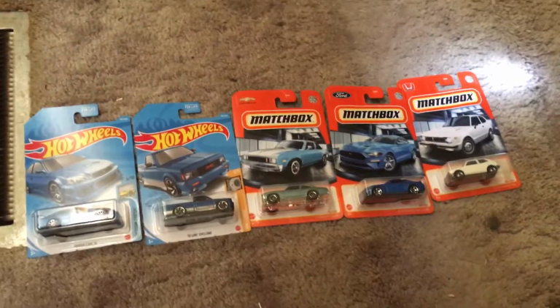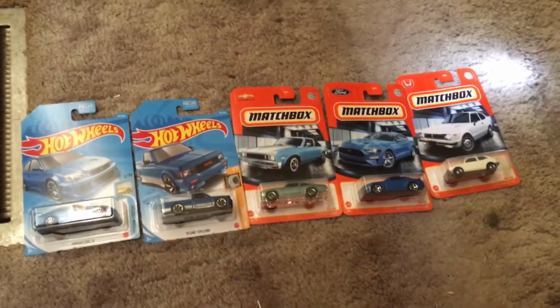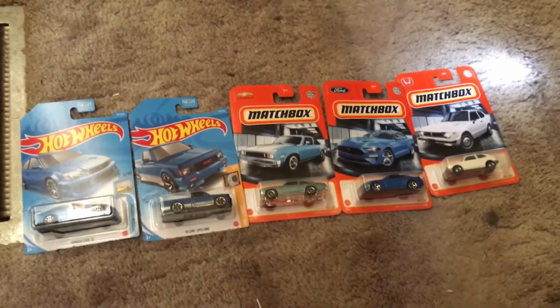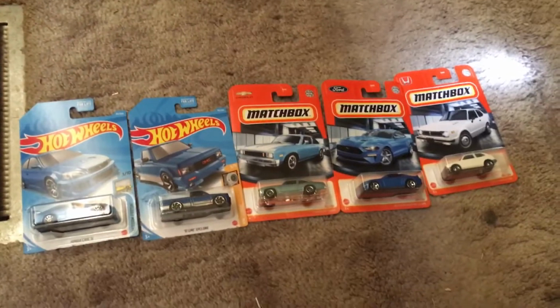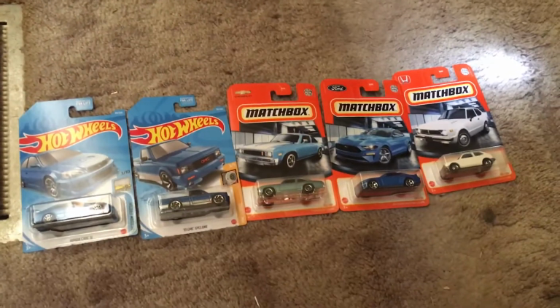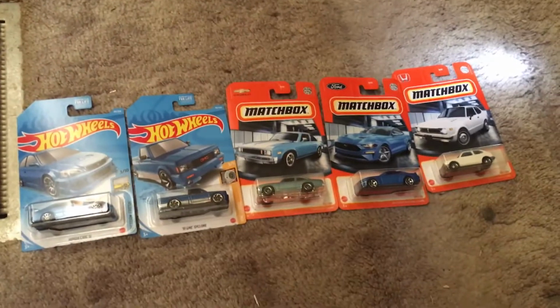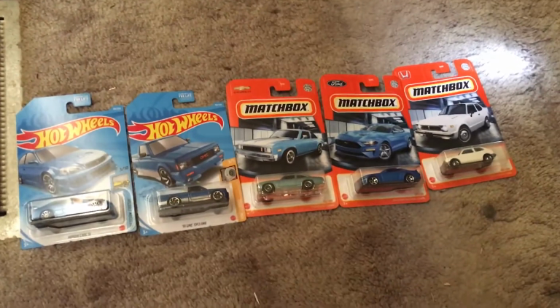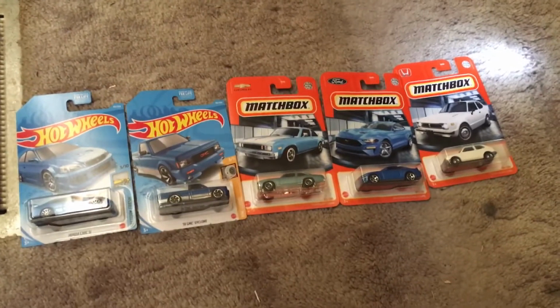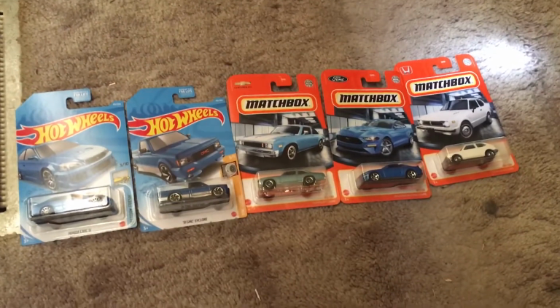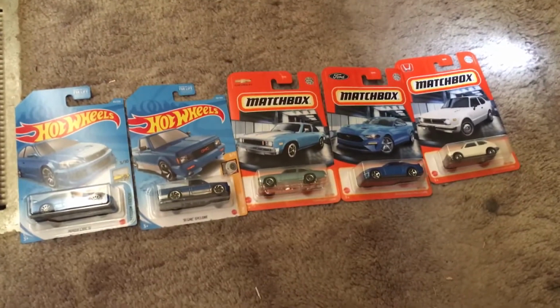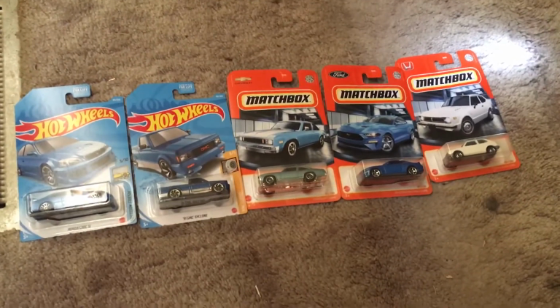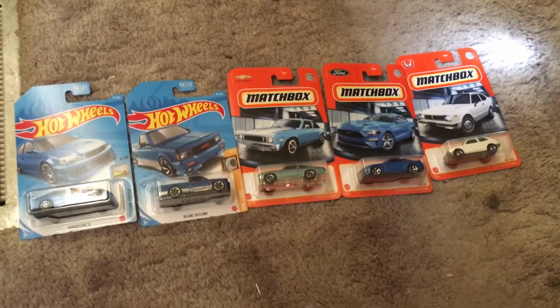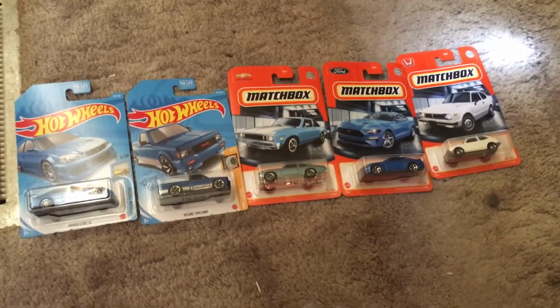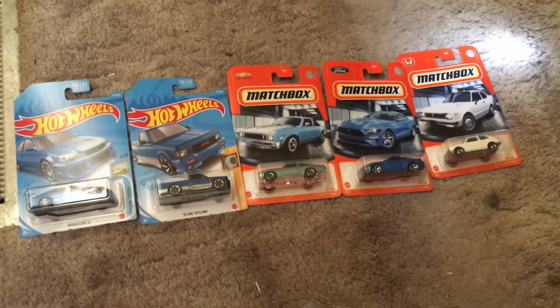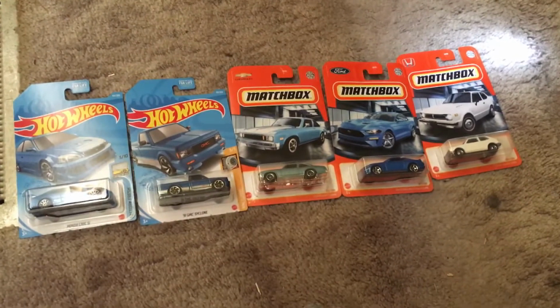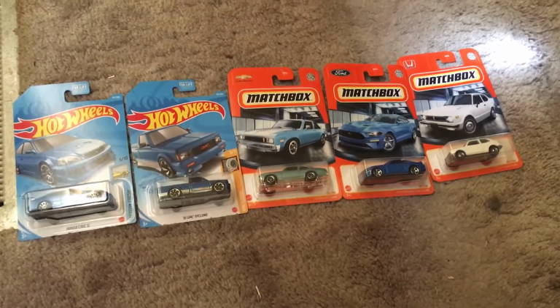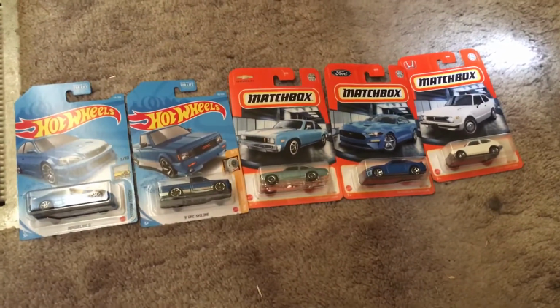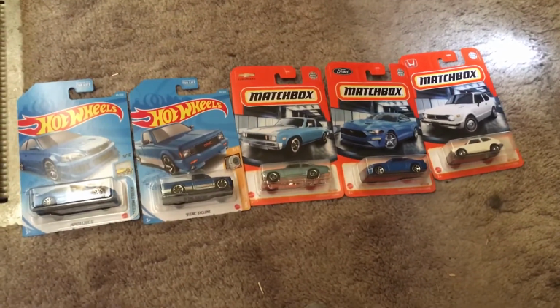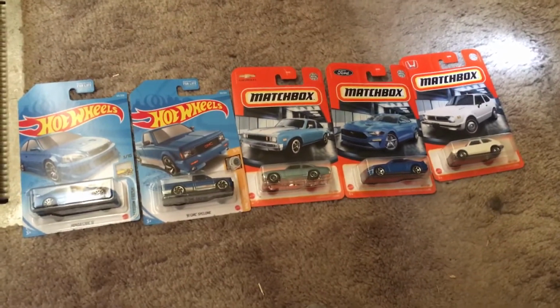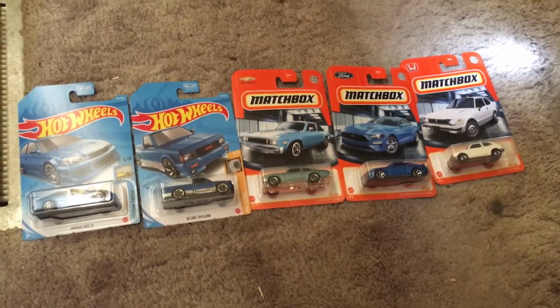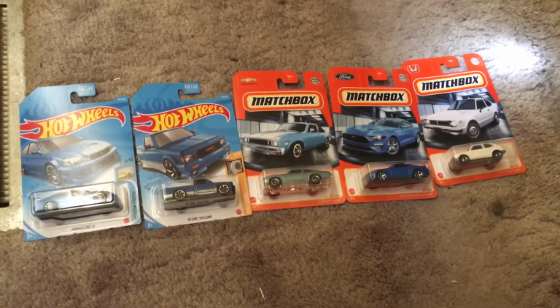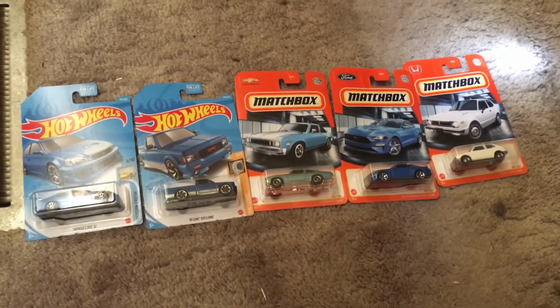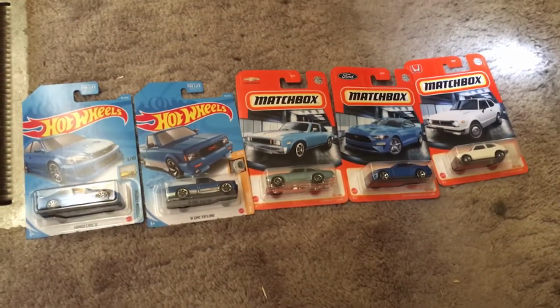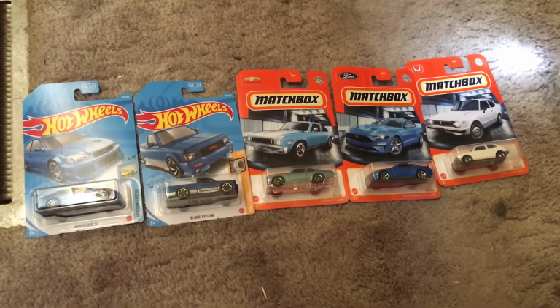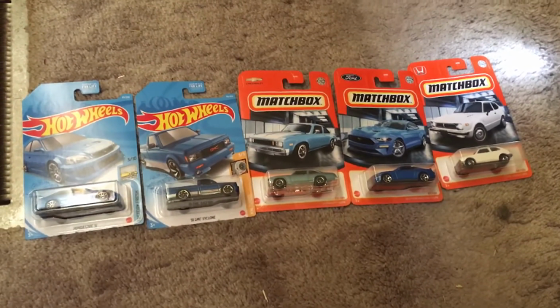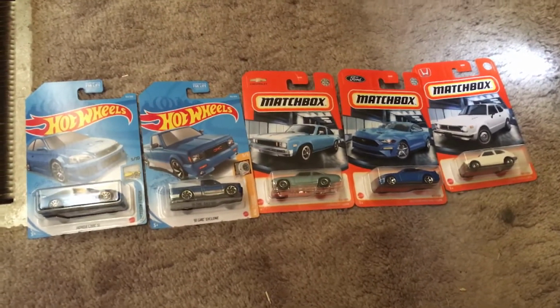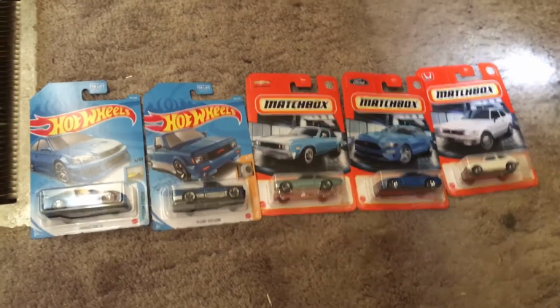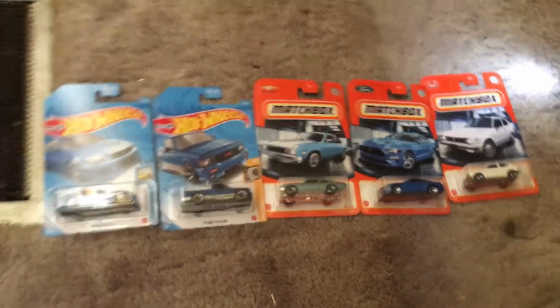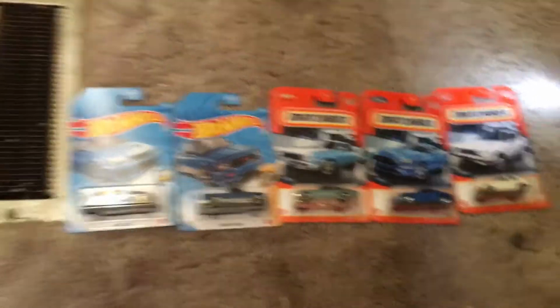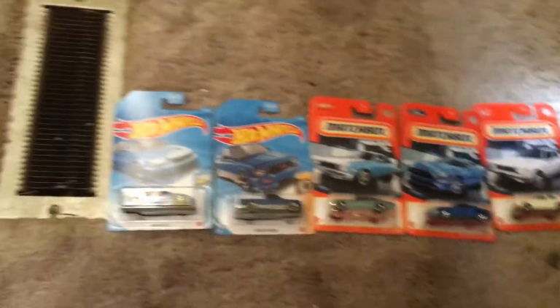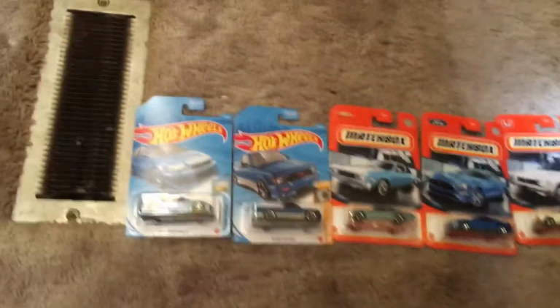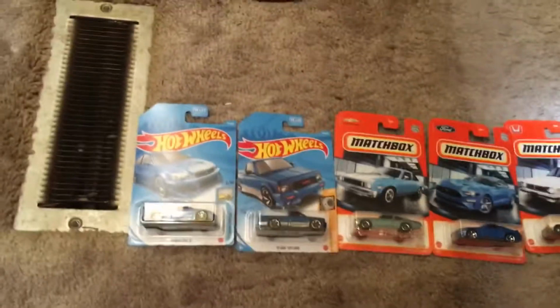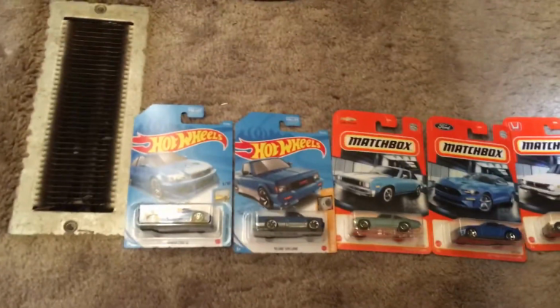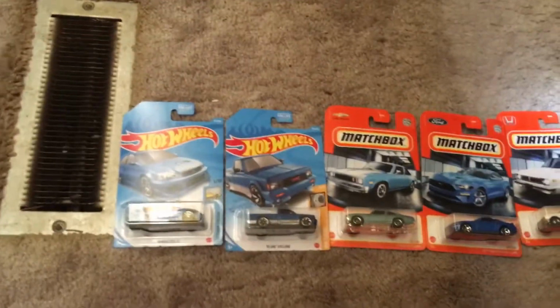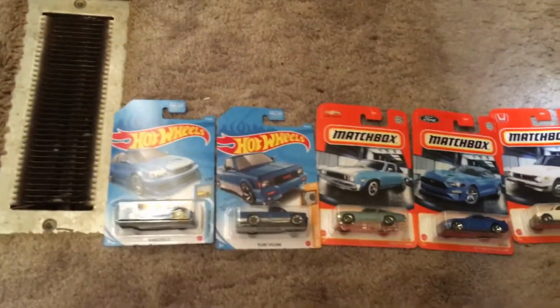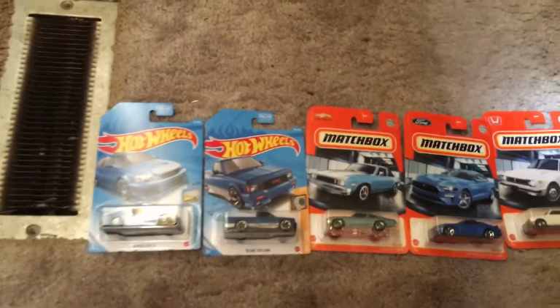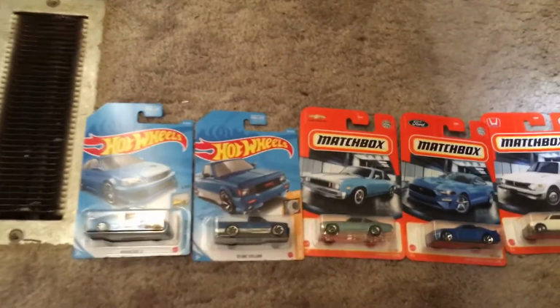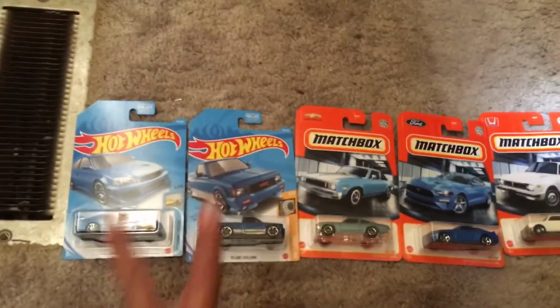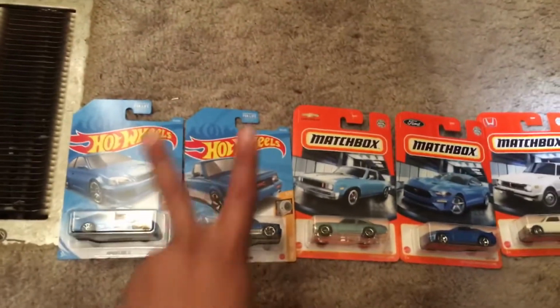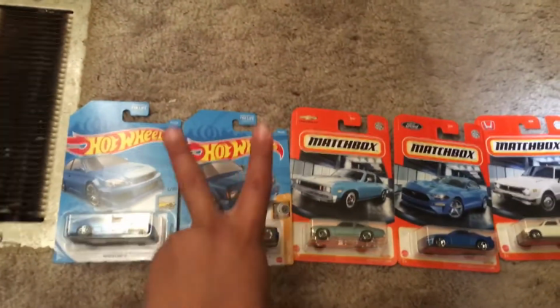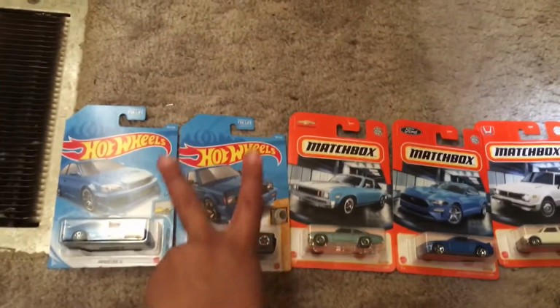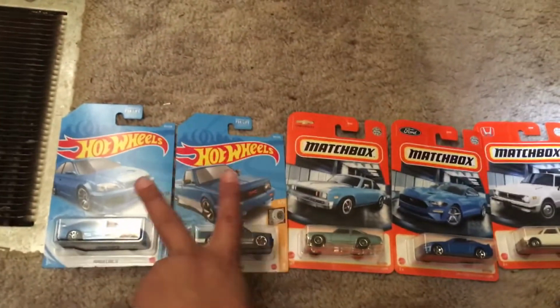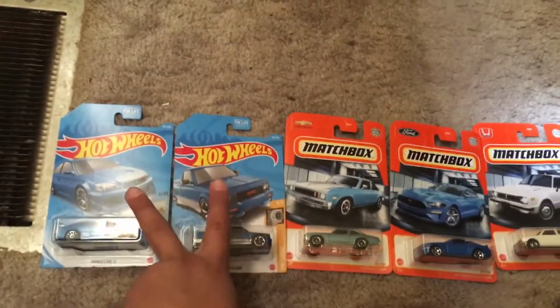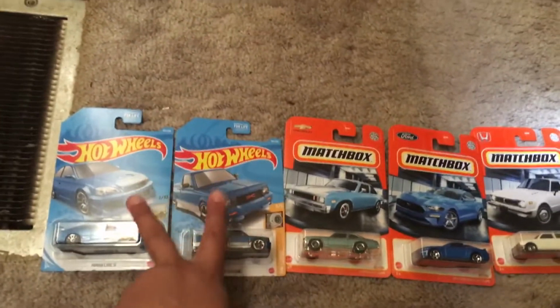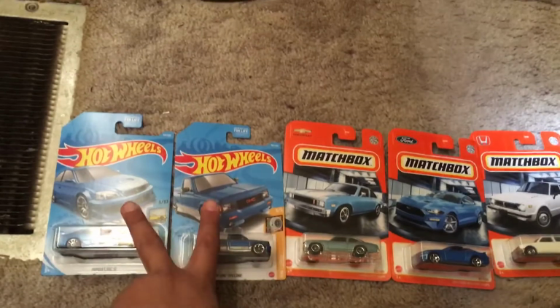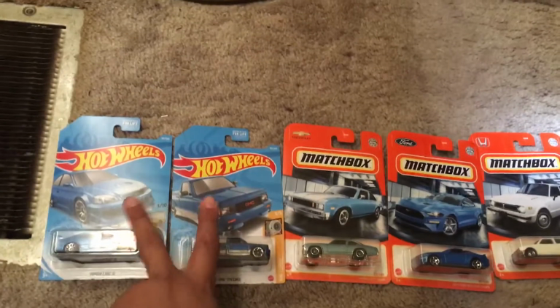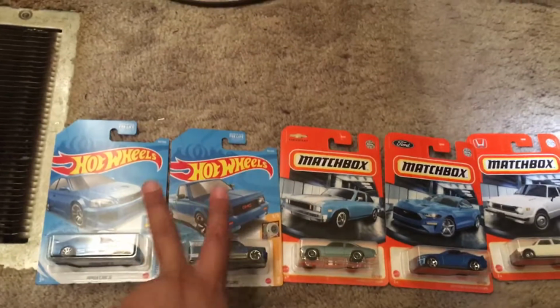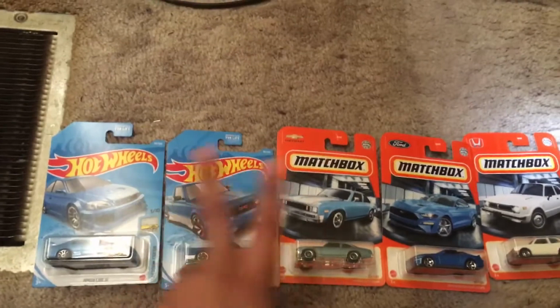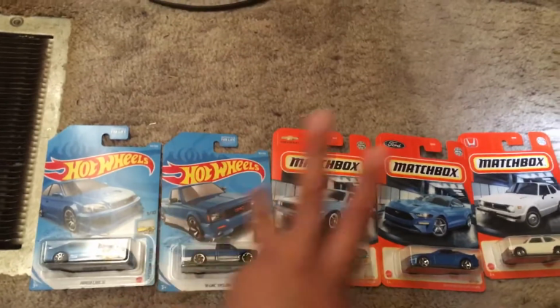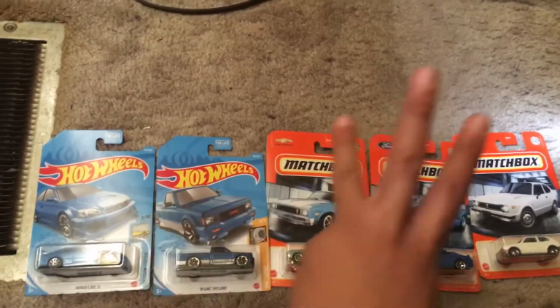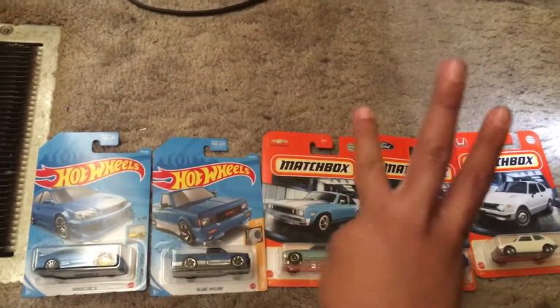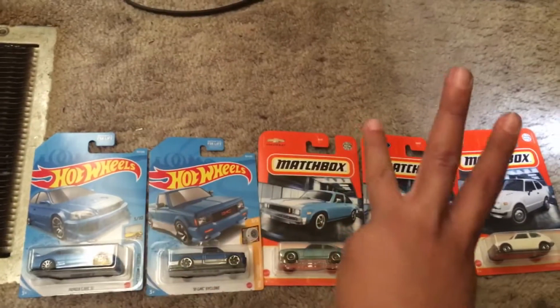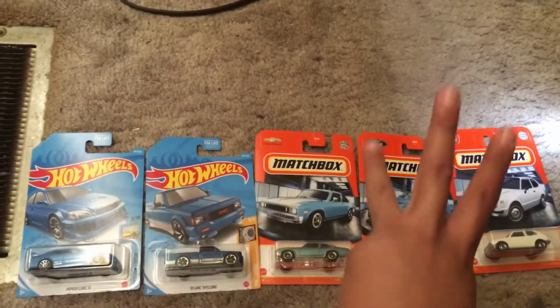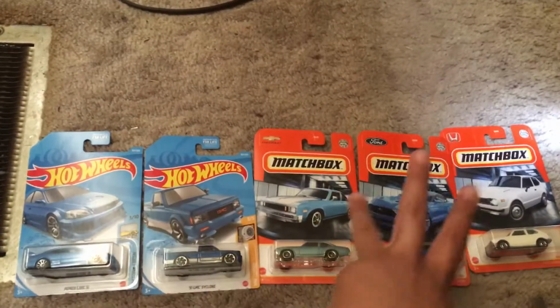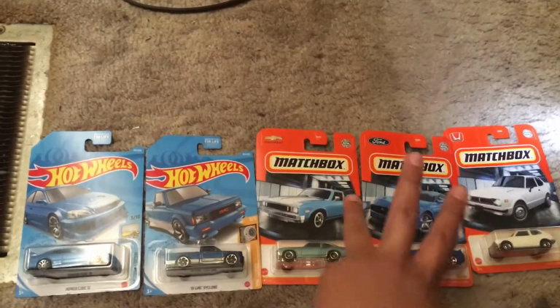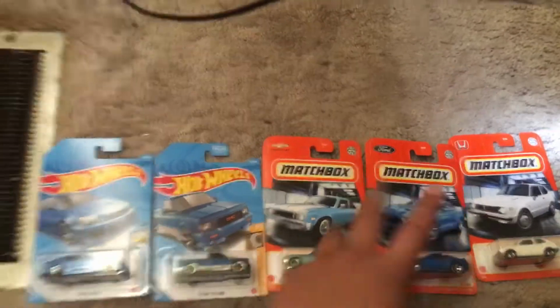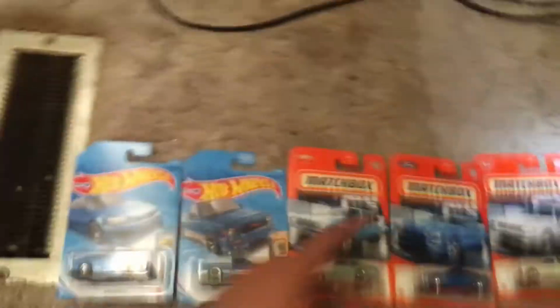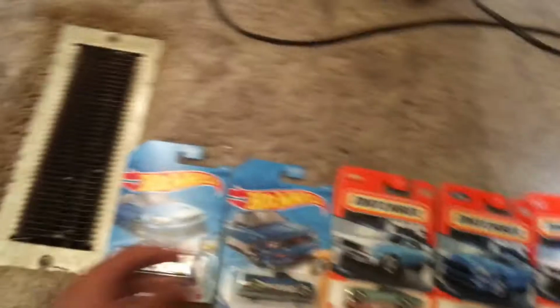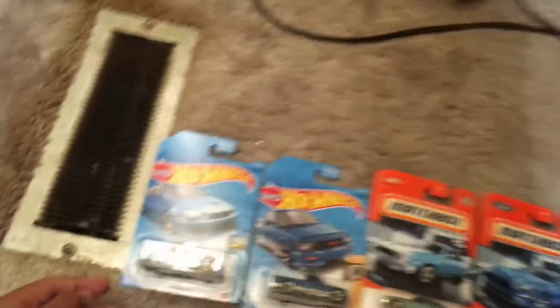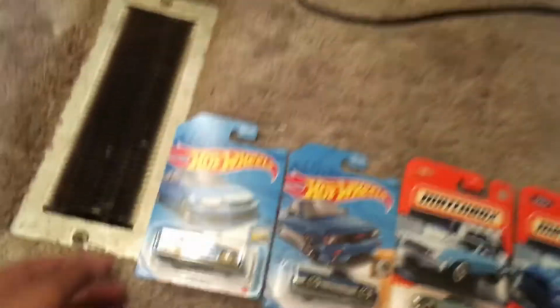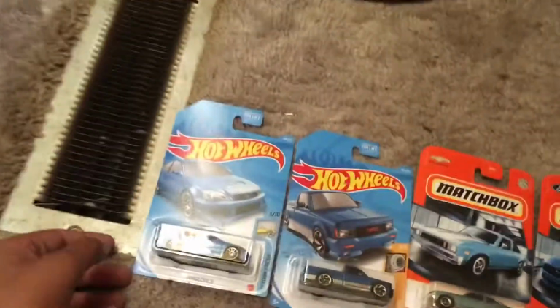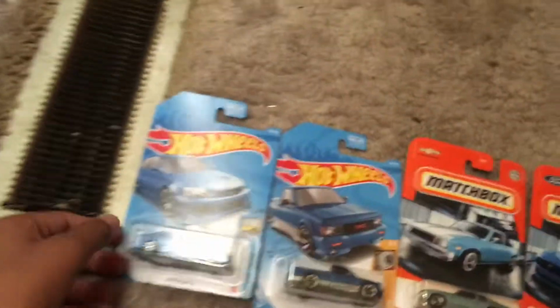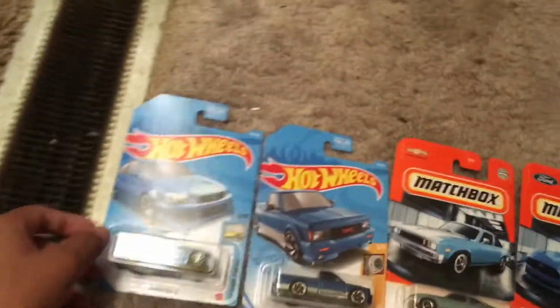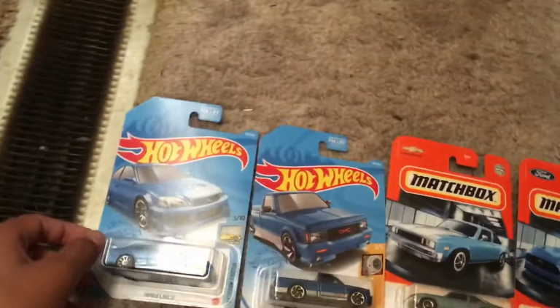Hello everybody, it is Bubba Diecast here and today I got two Hot Wheels cars and three Matchbox cars.